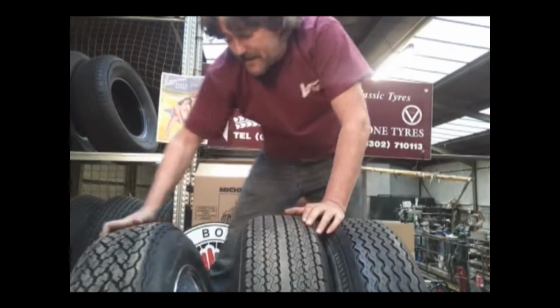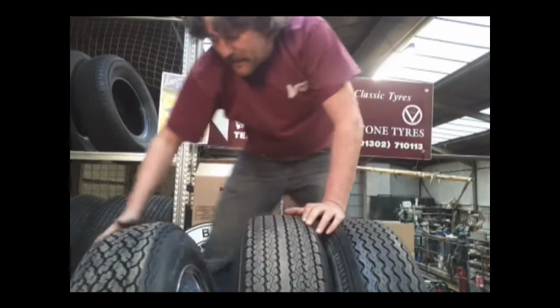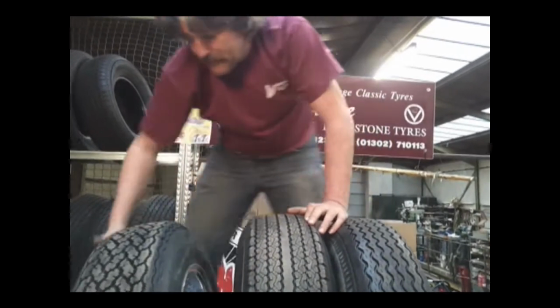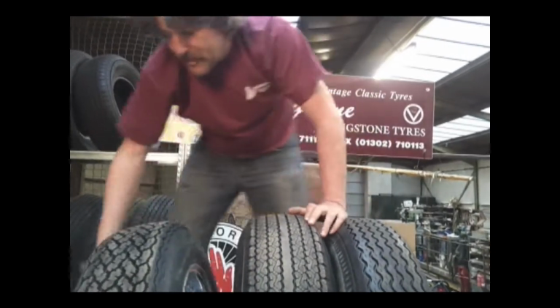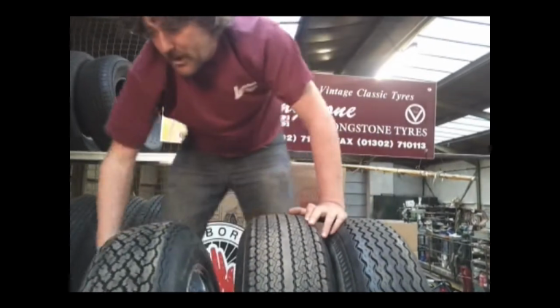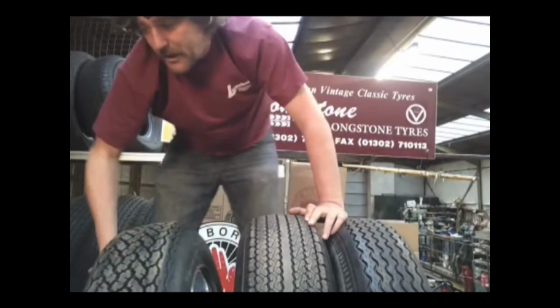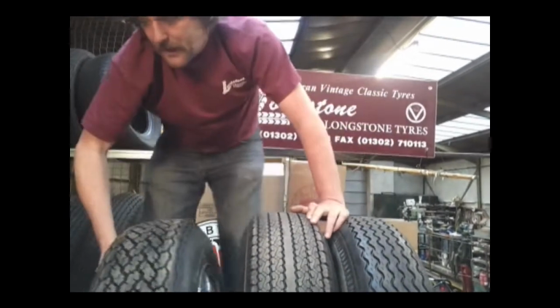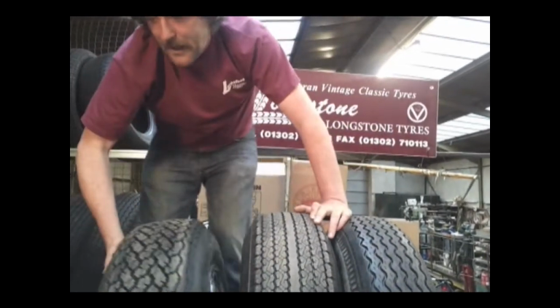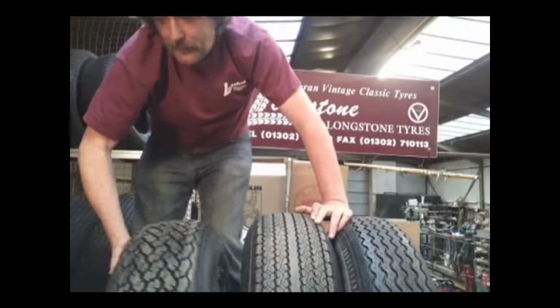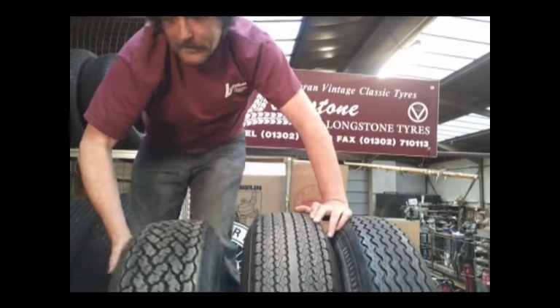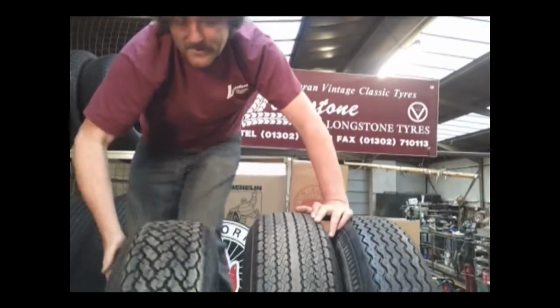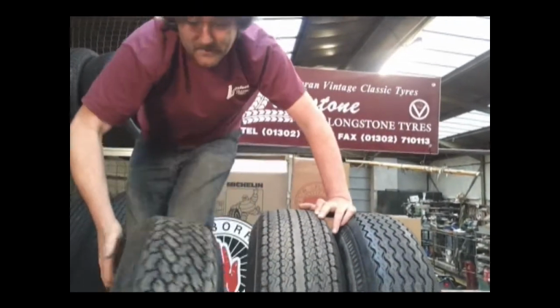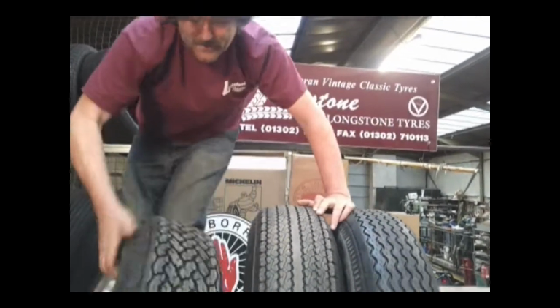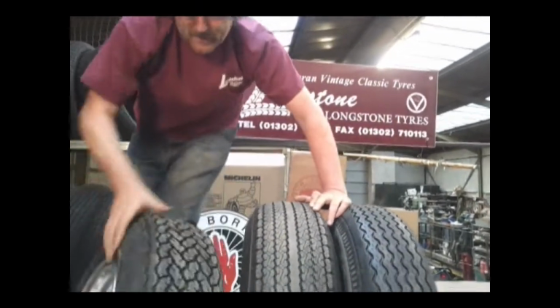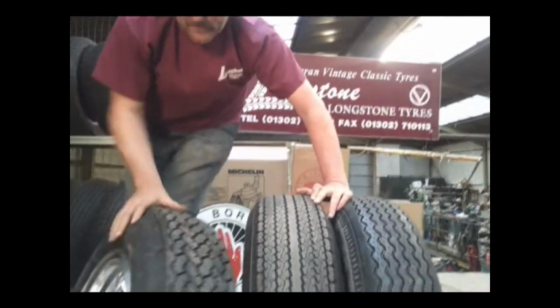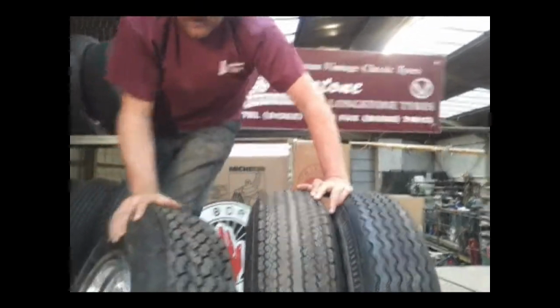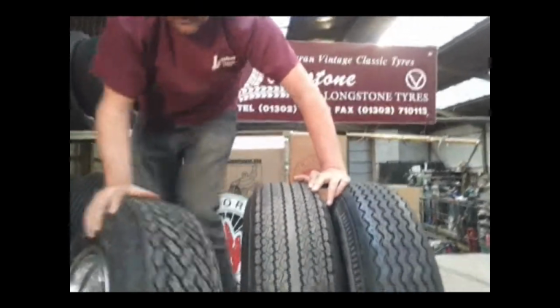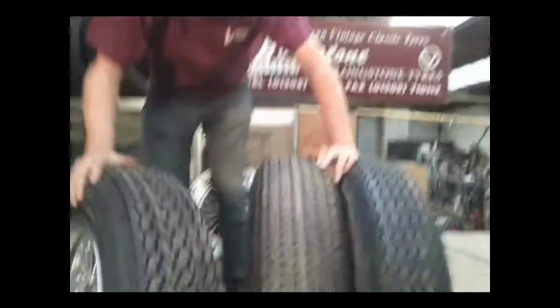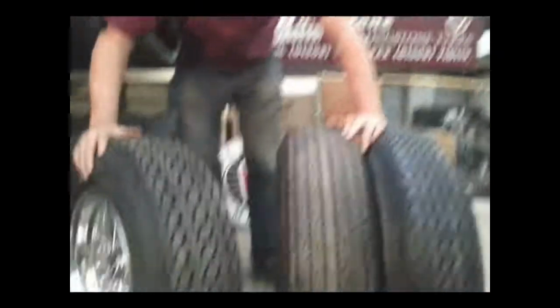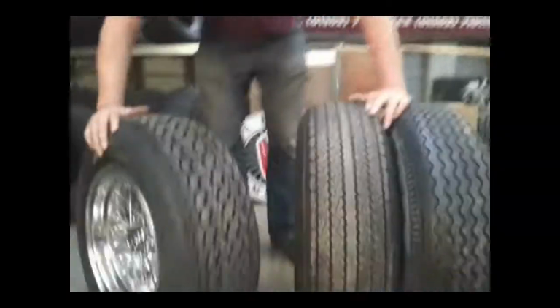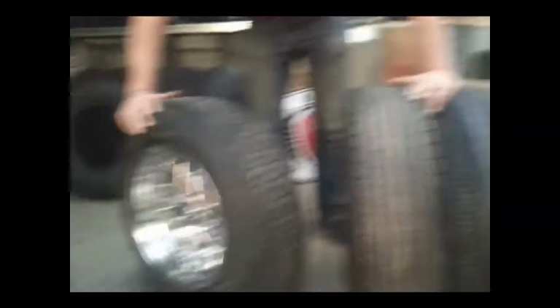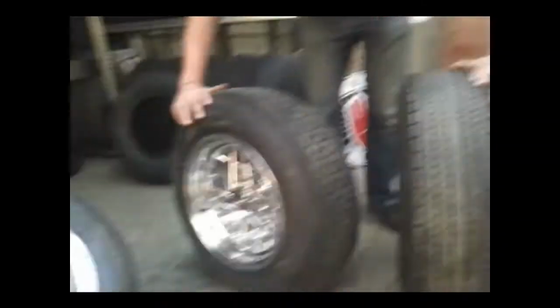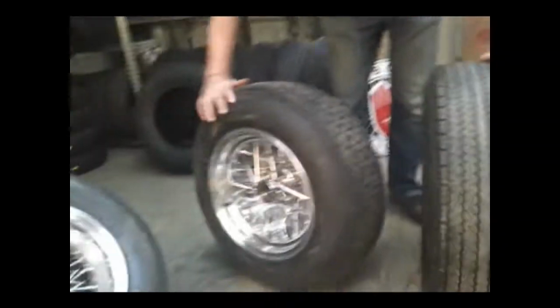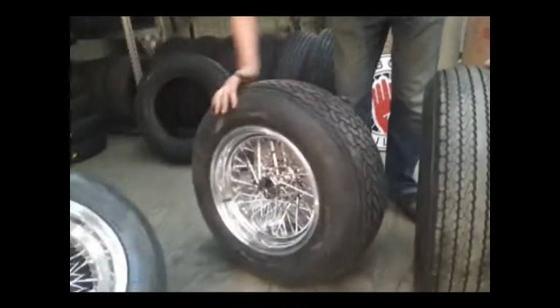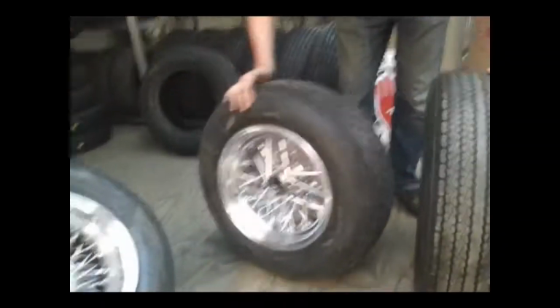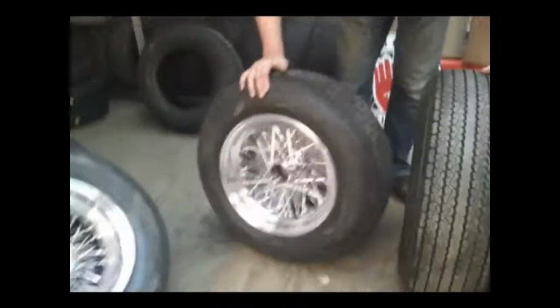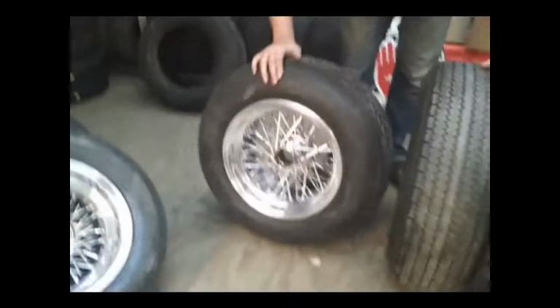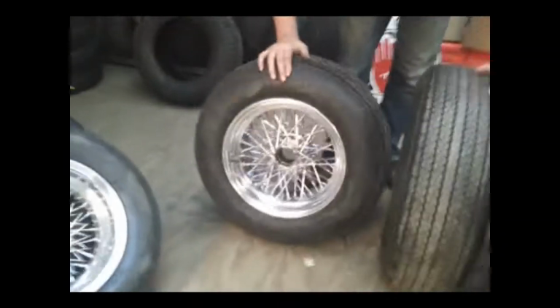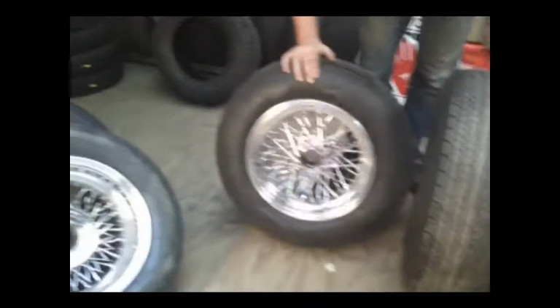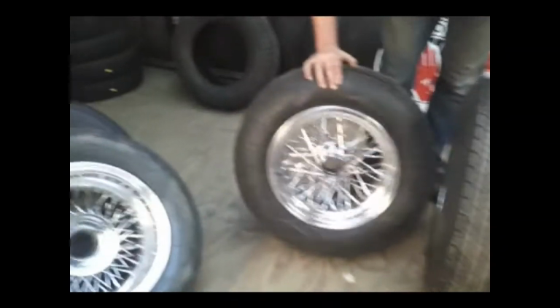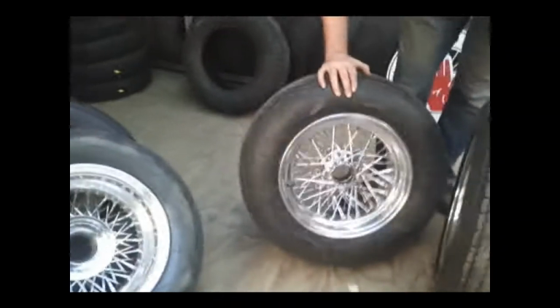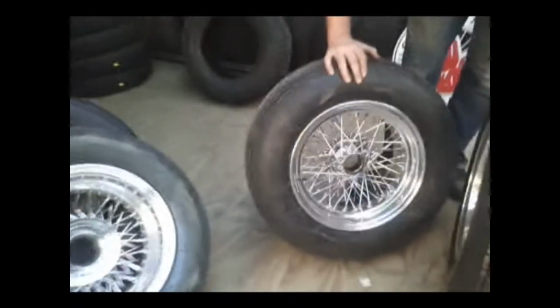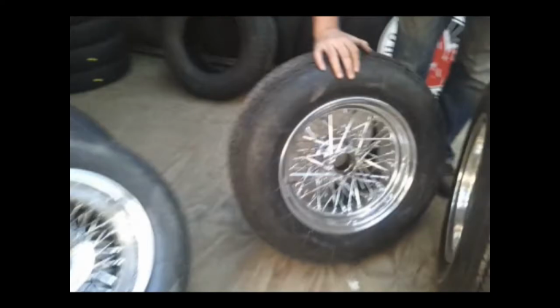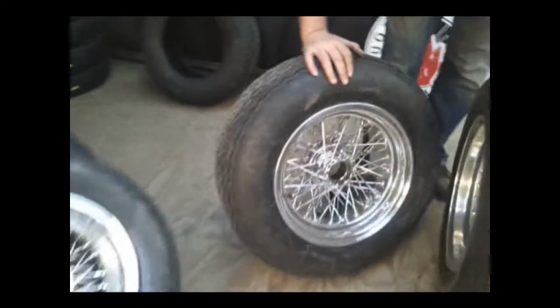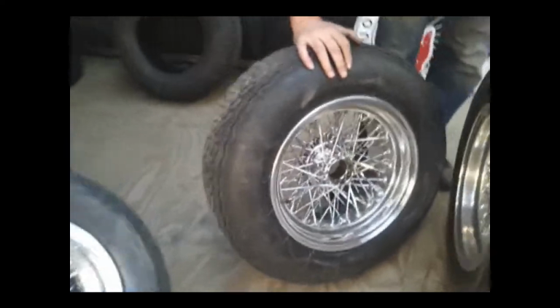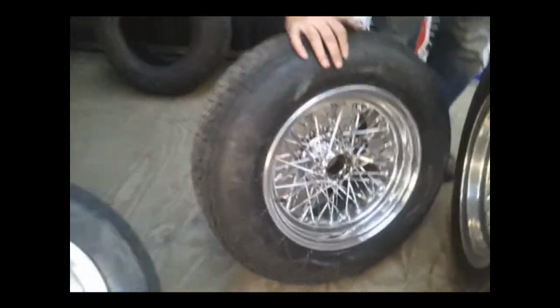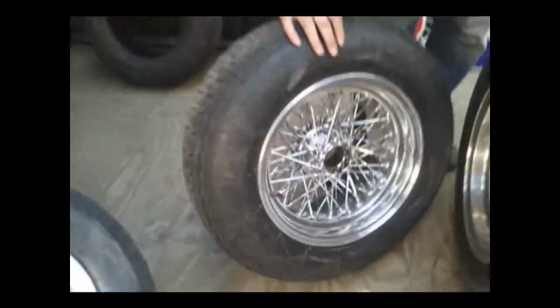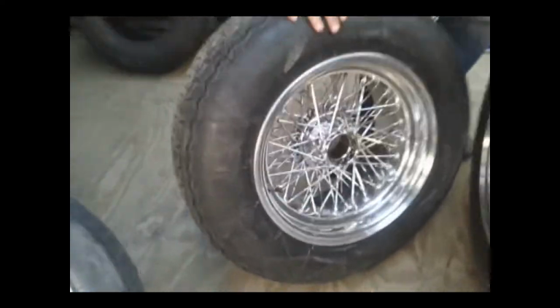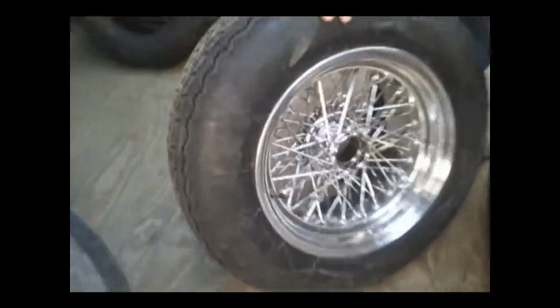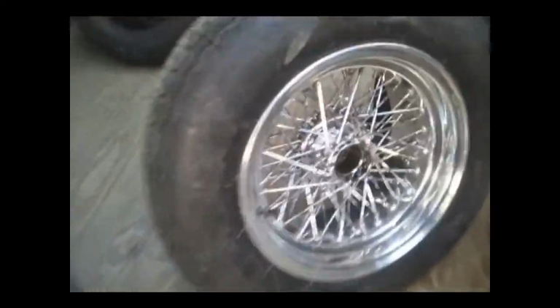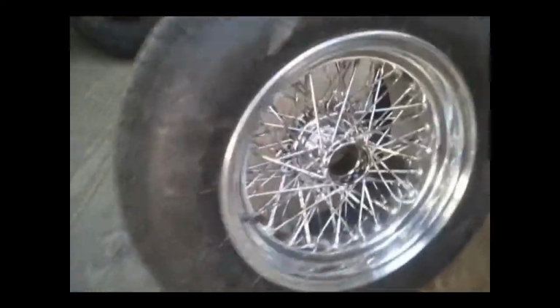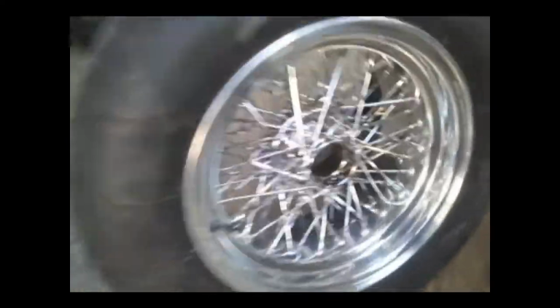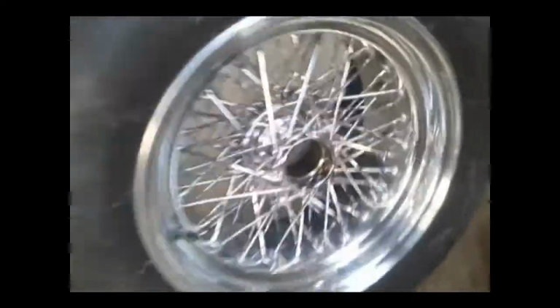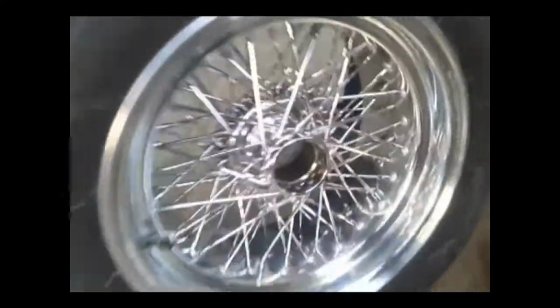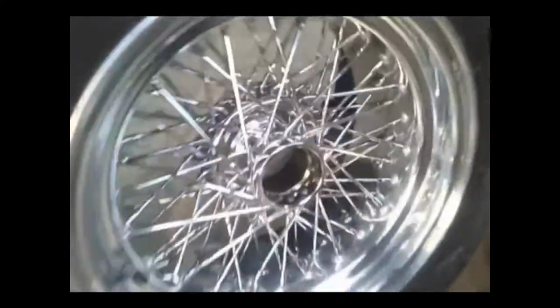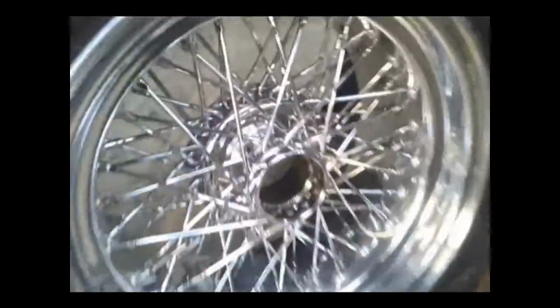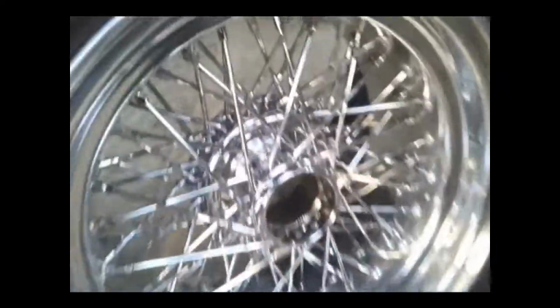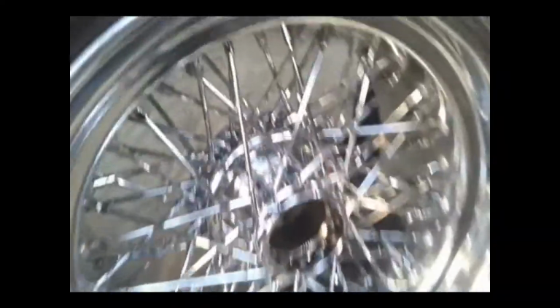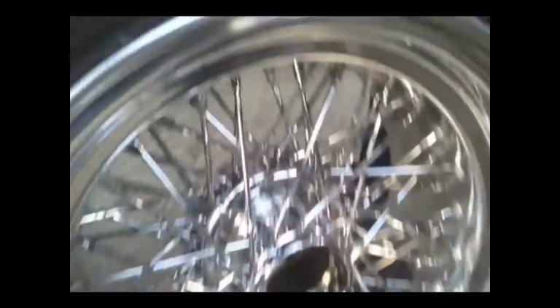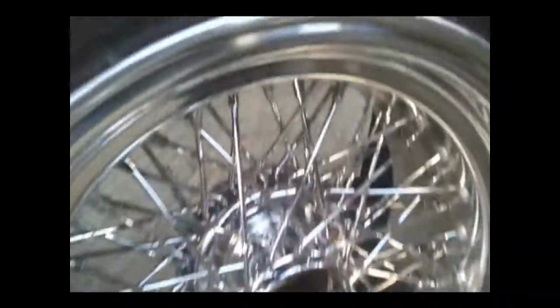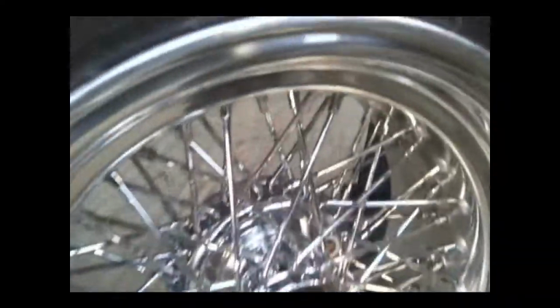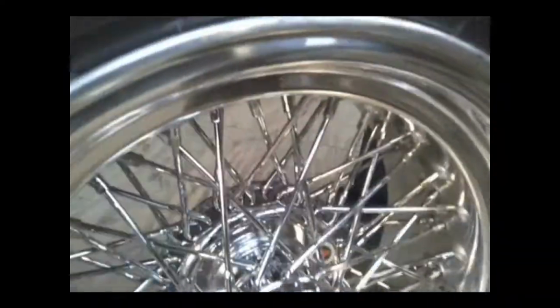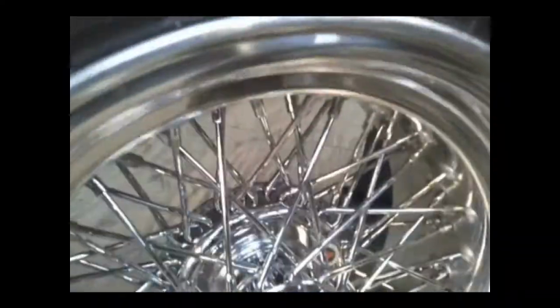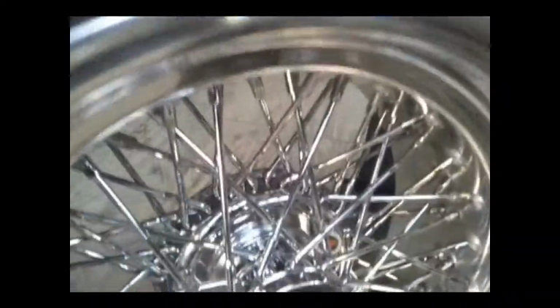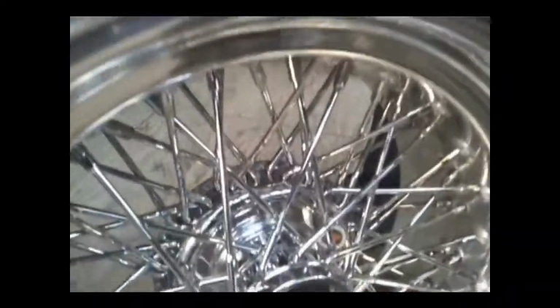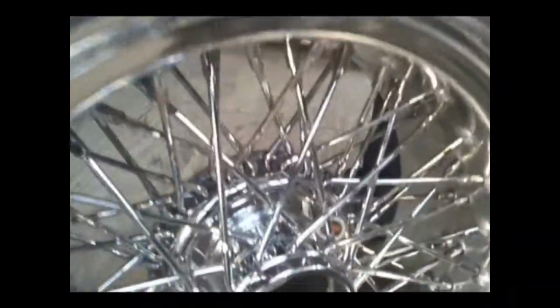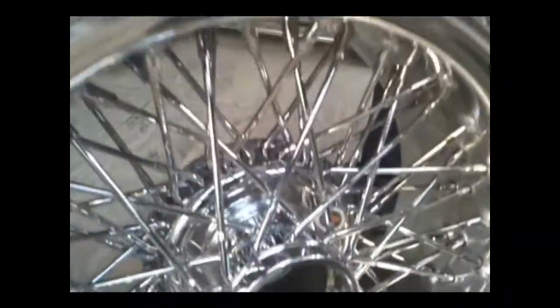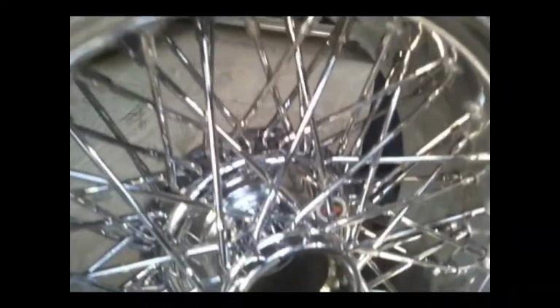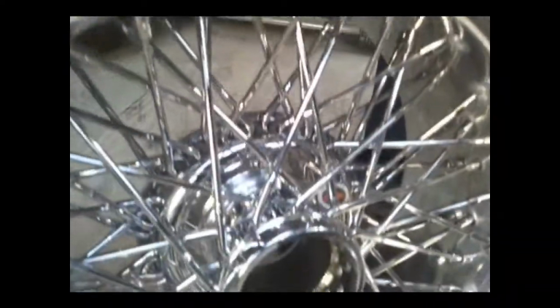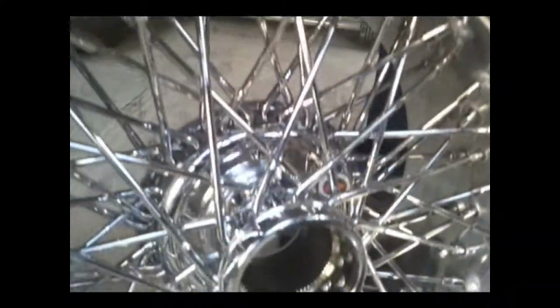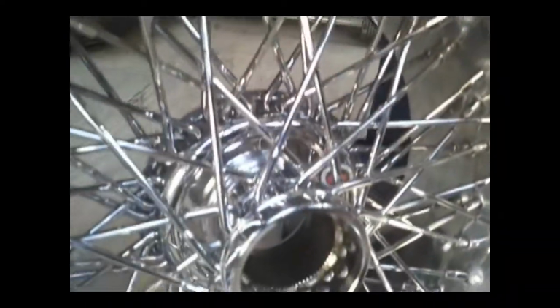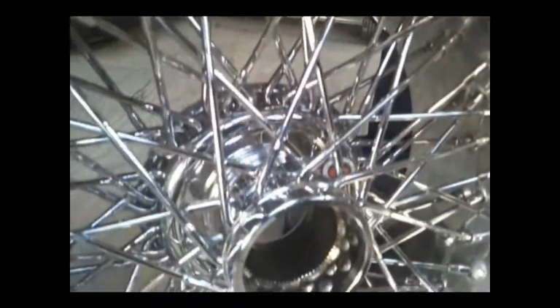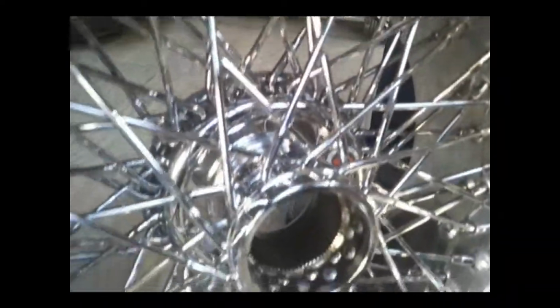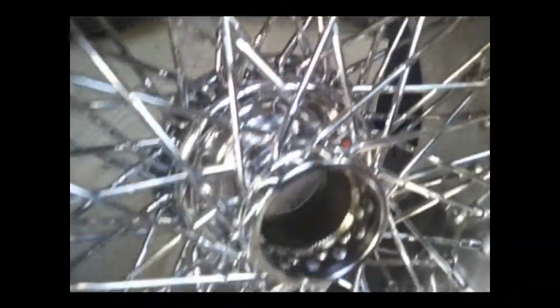These are on Bradly wire wheels as well, which are gorgeous pieces of kit. Longstone distribute those — aluminium-rimmed wire wheels. Fantastic things.